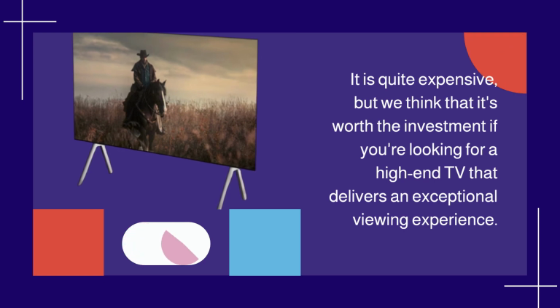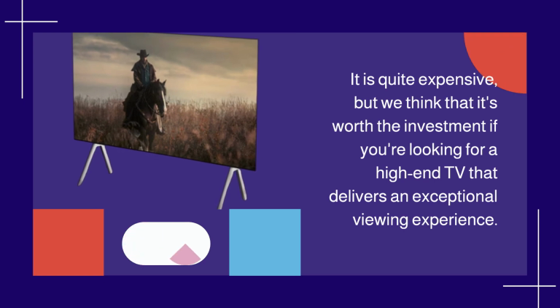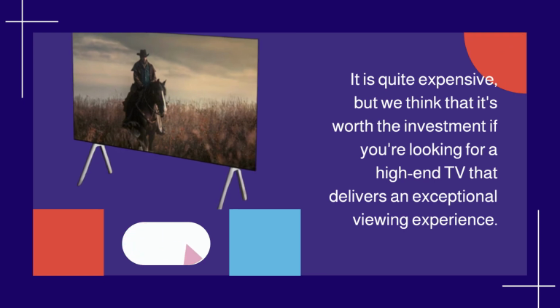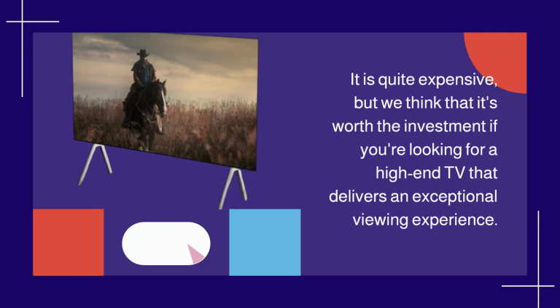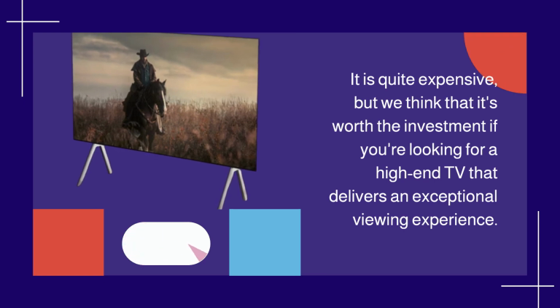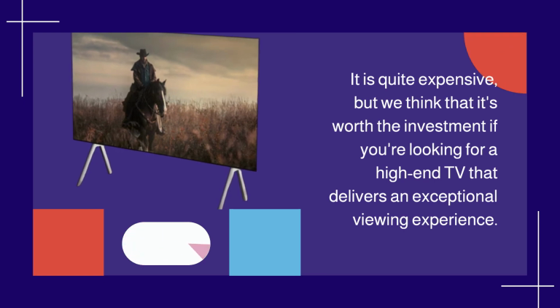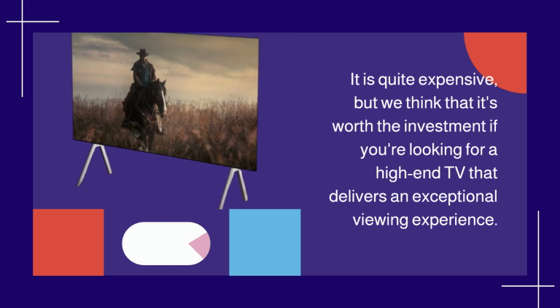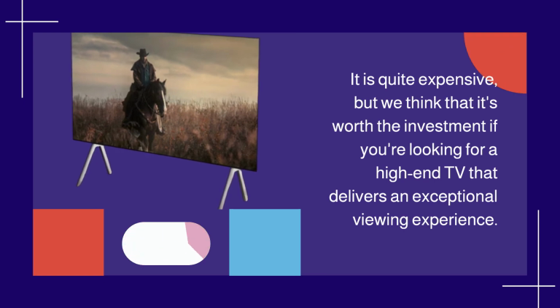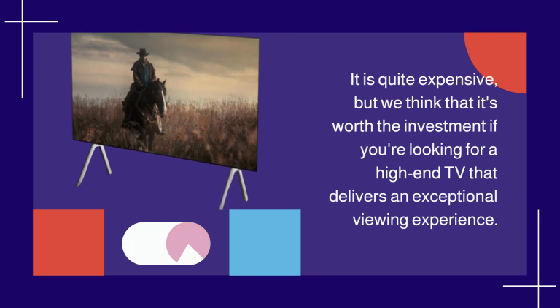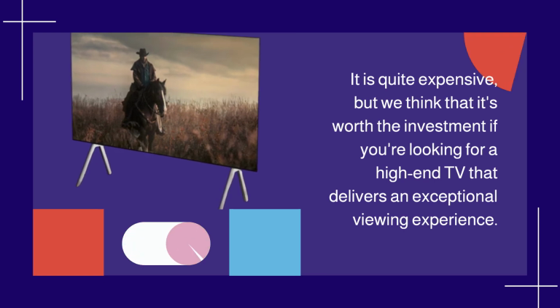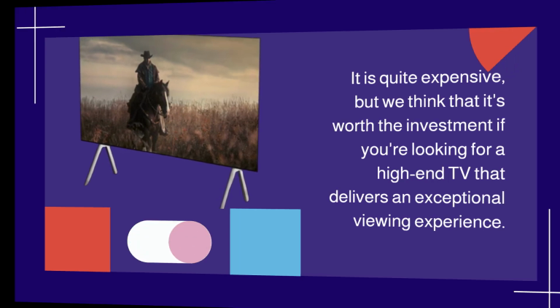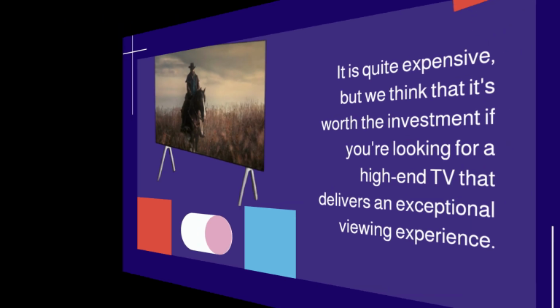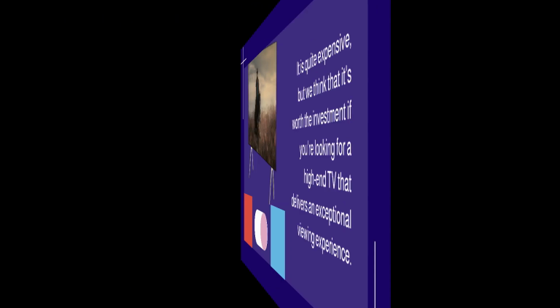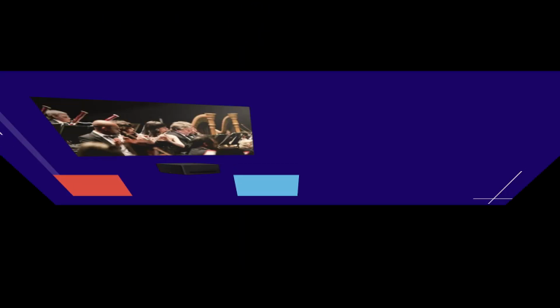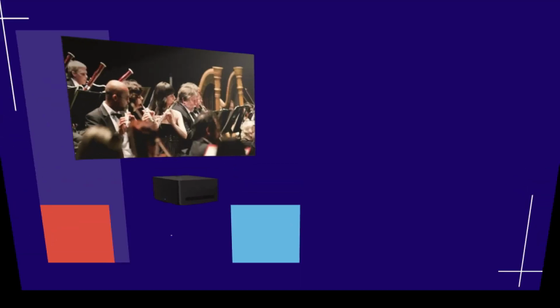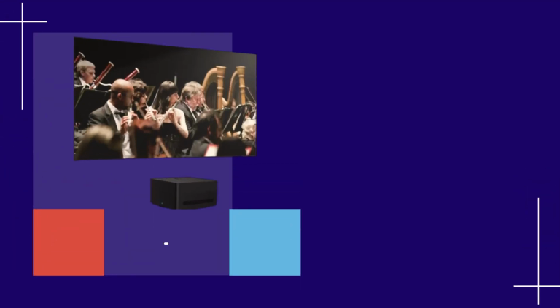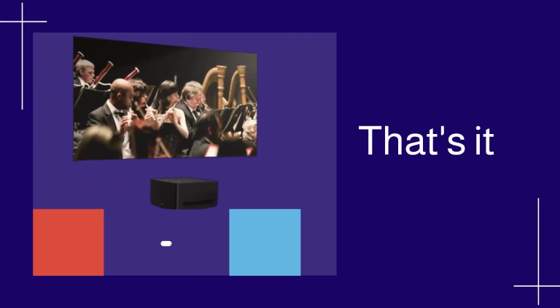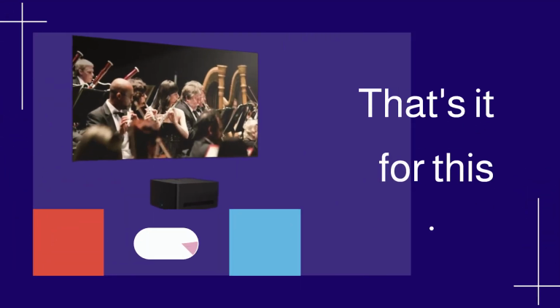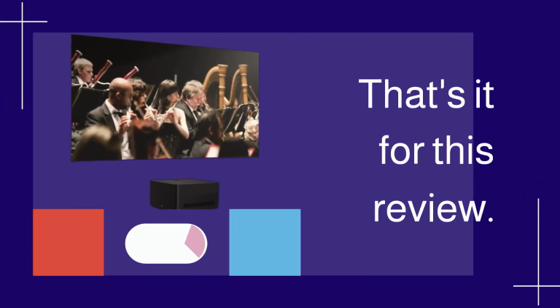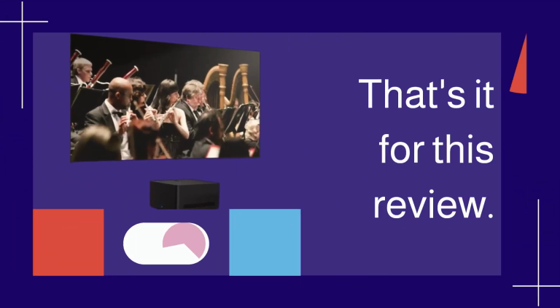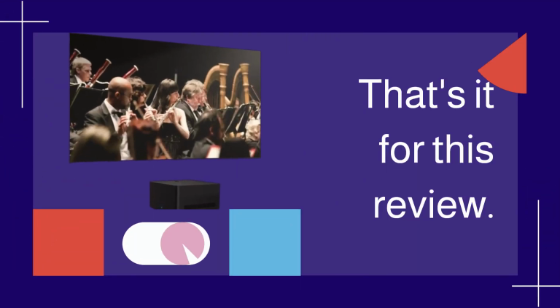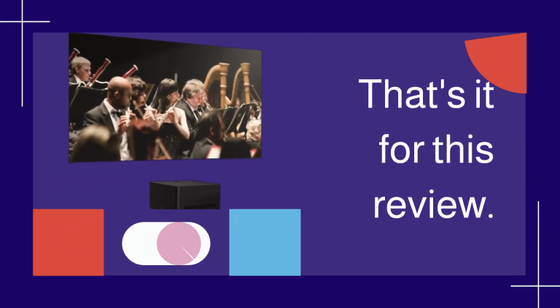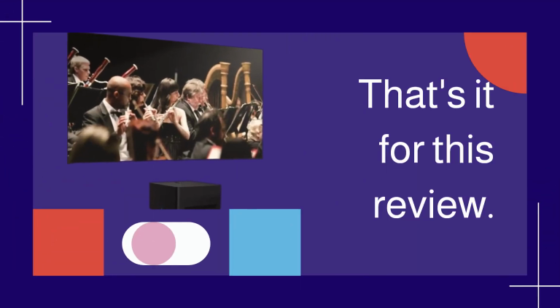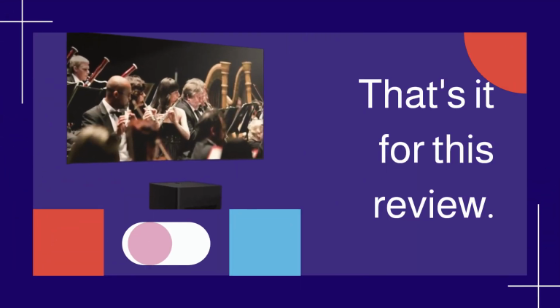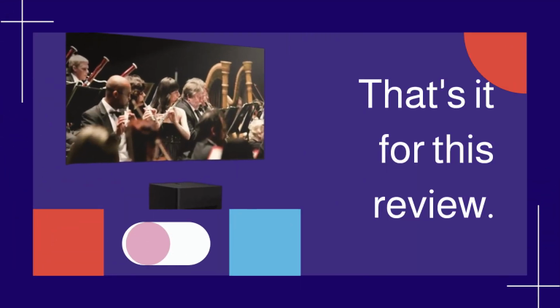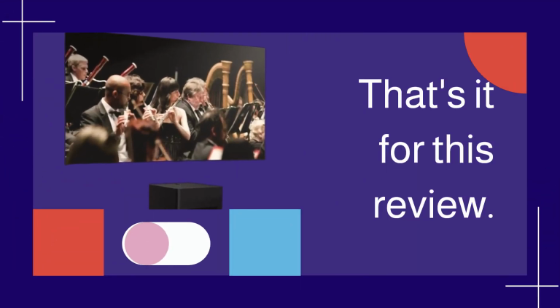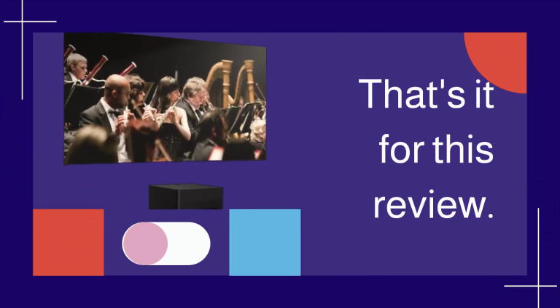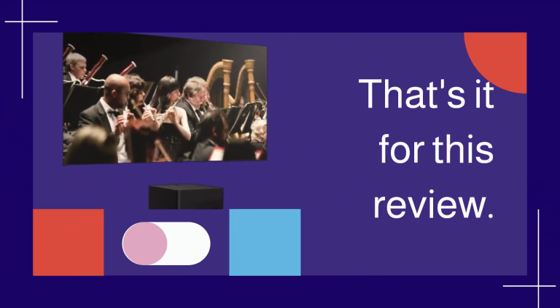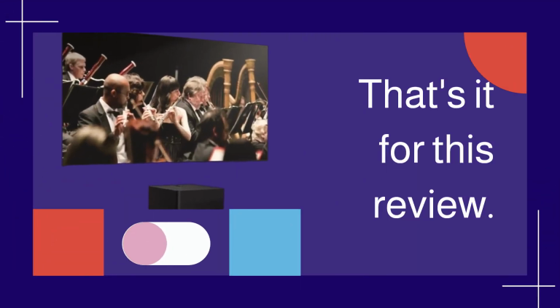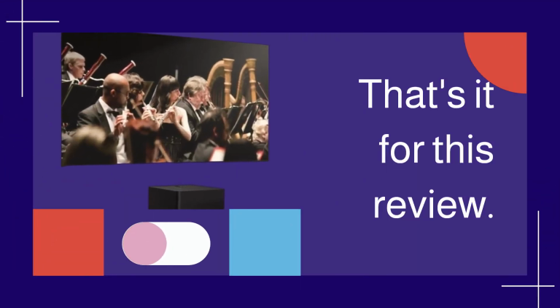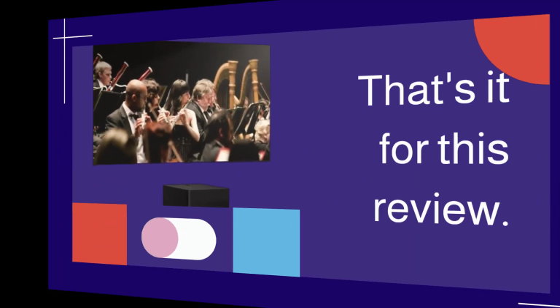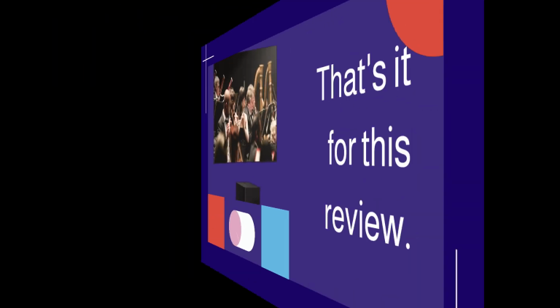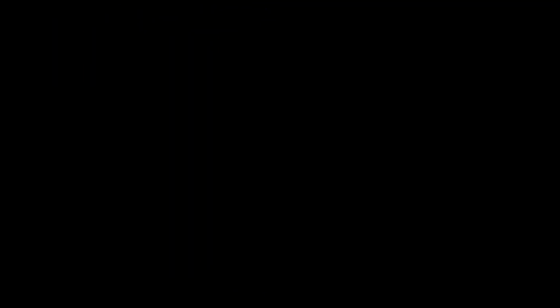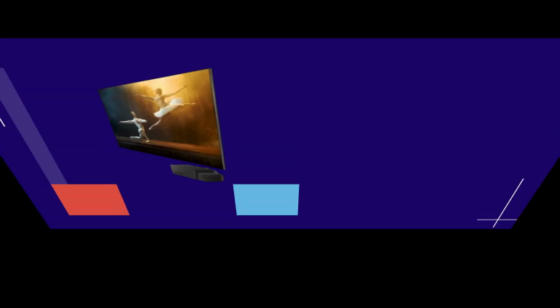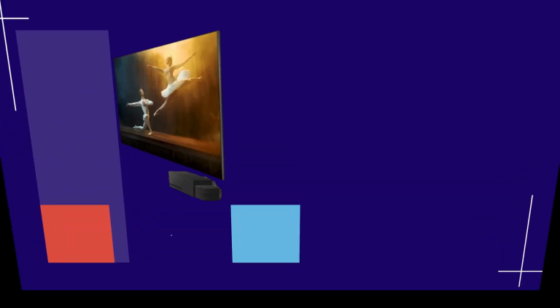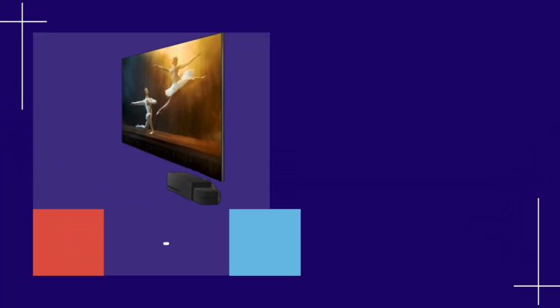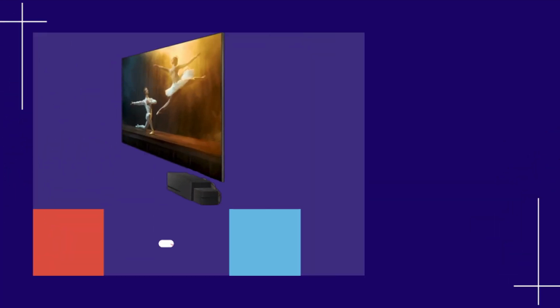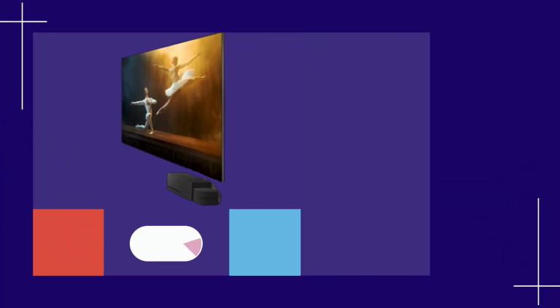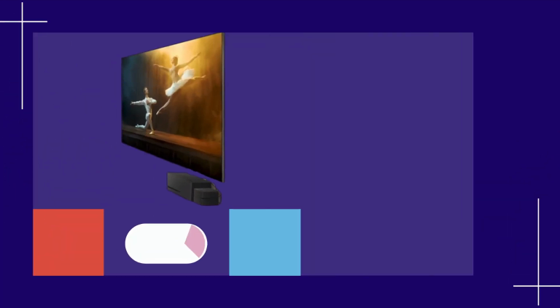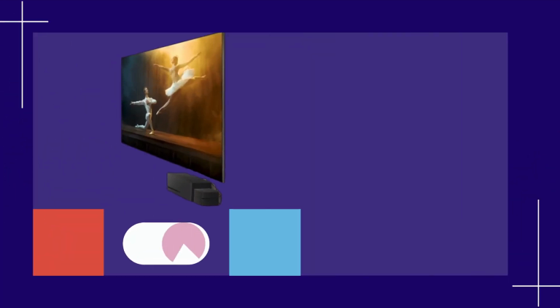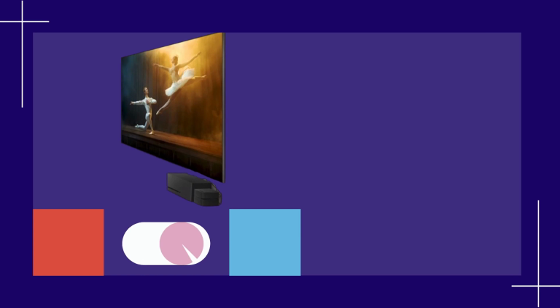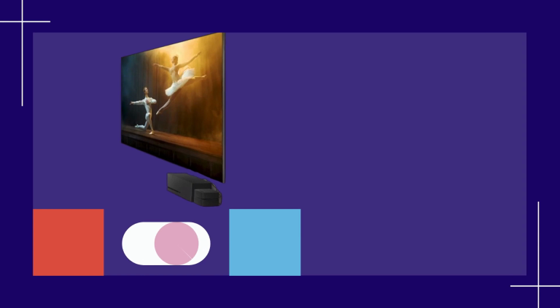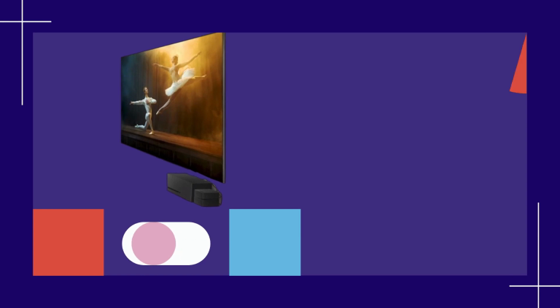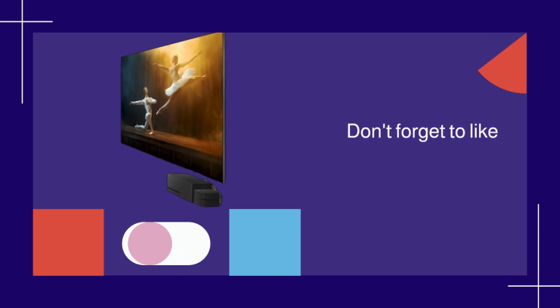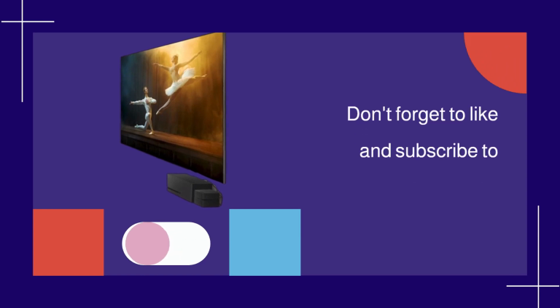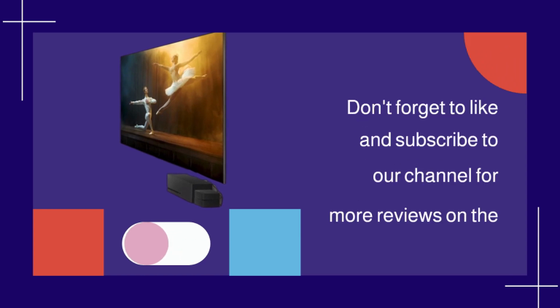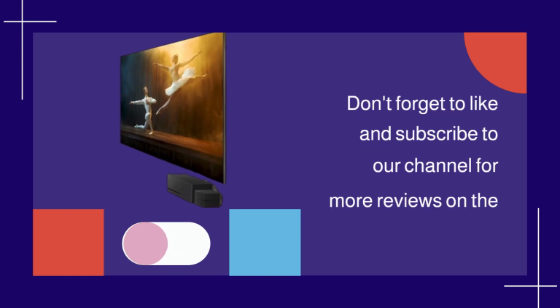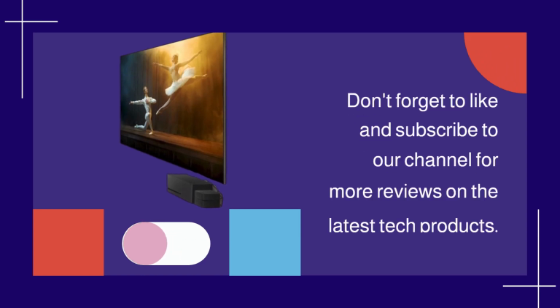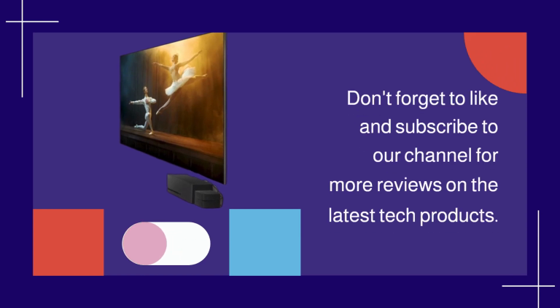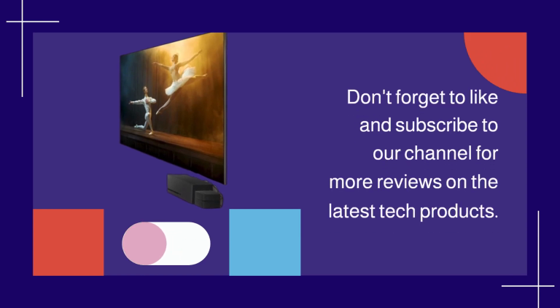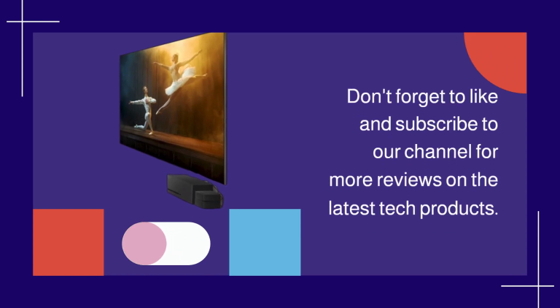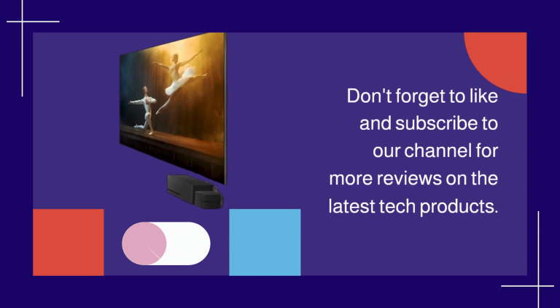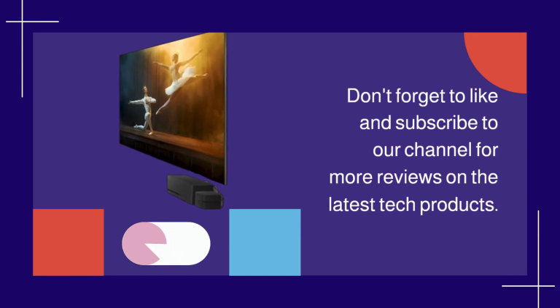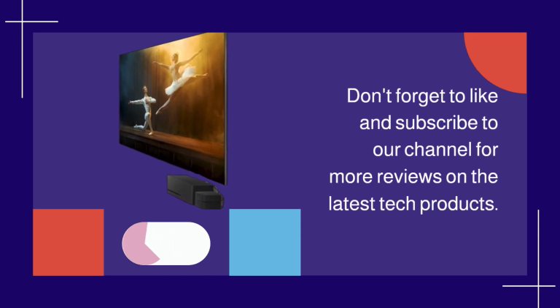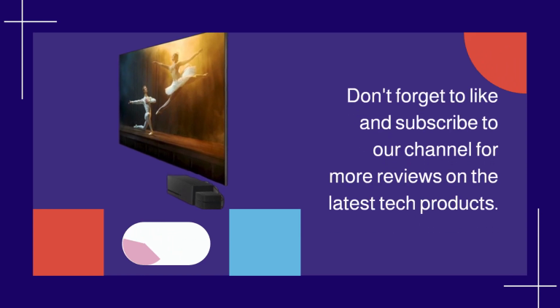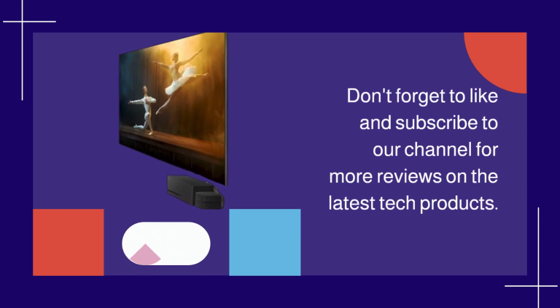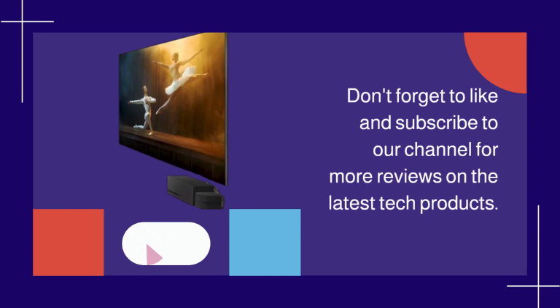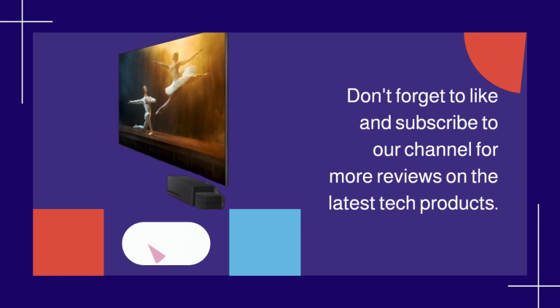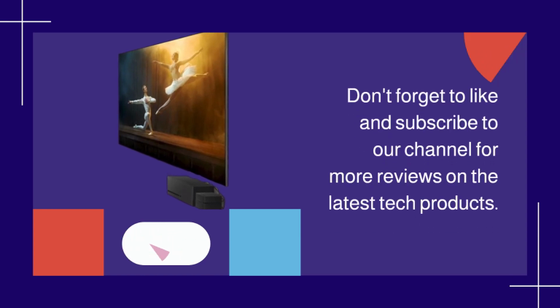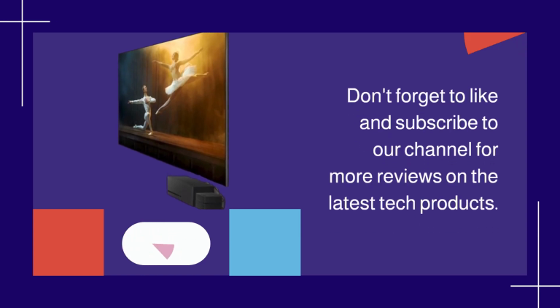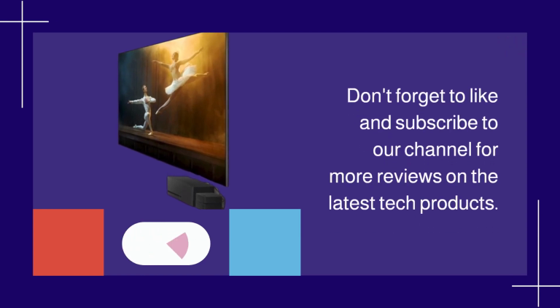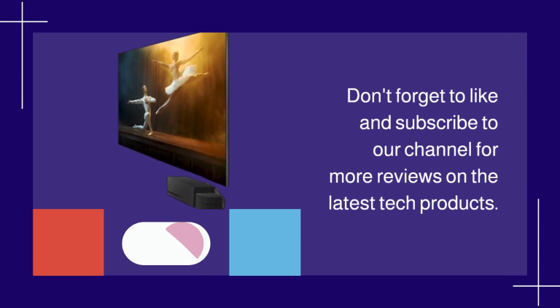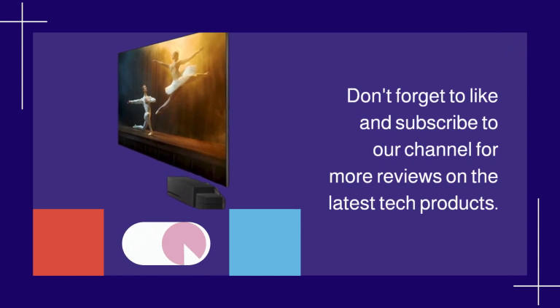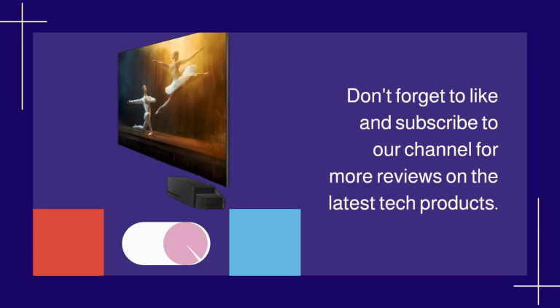That's it for this review. Don't forget to like and subscribe to our channel for more reviews on the latest tech products.